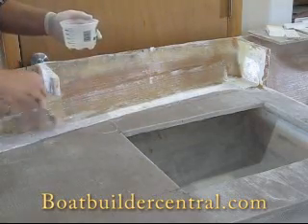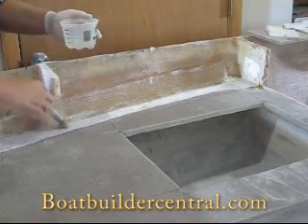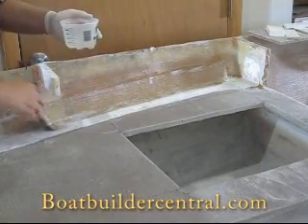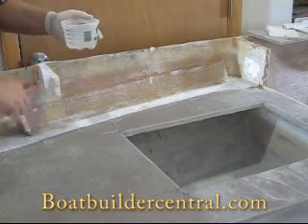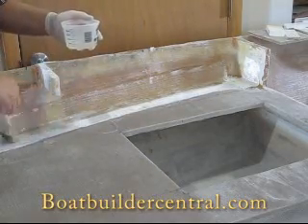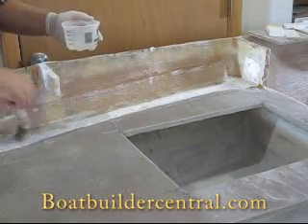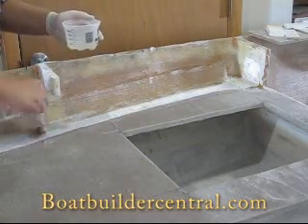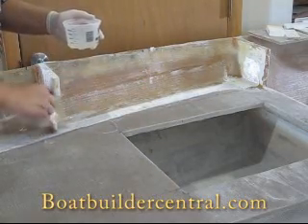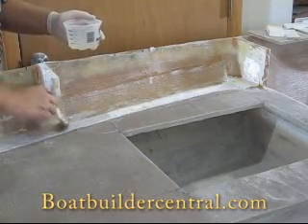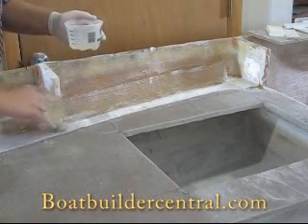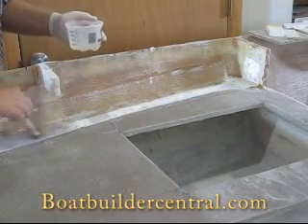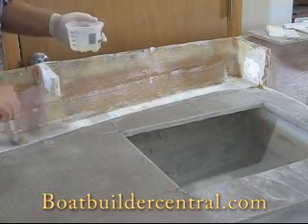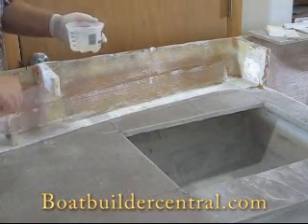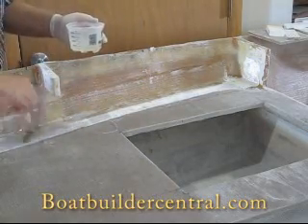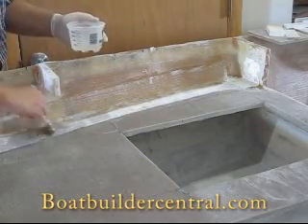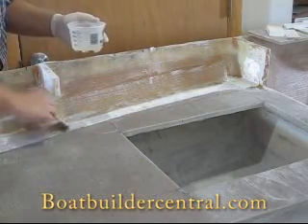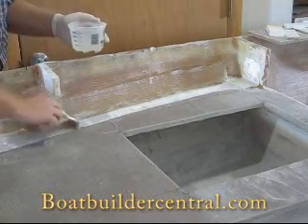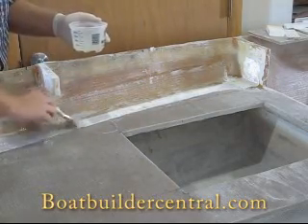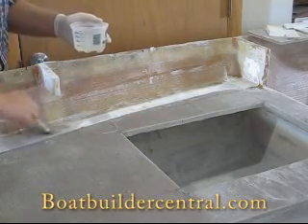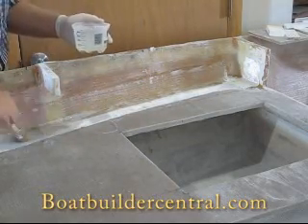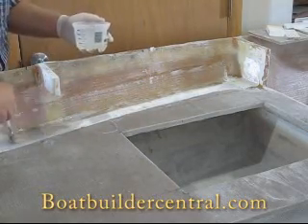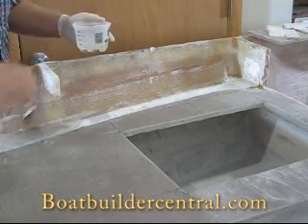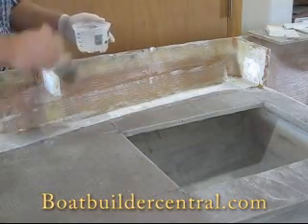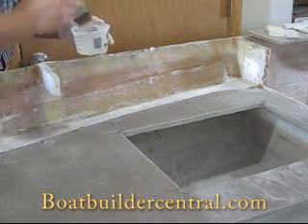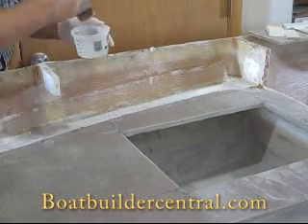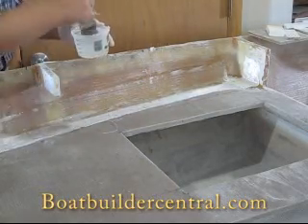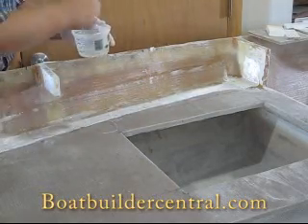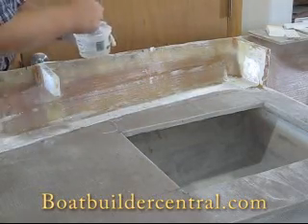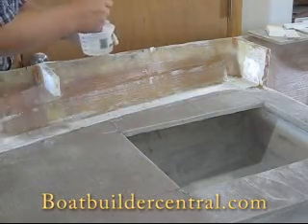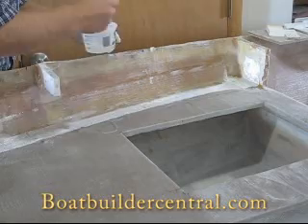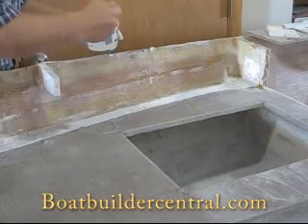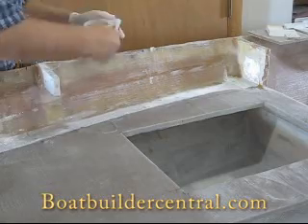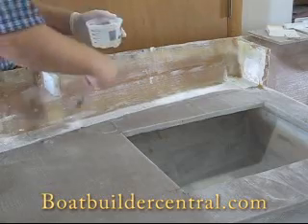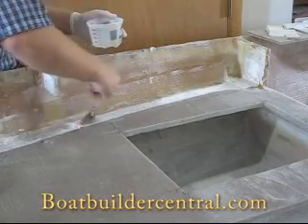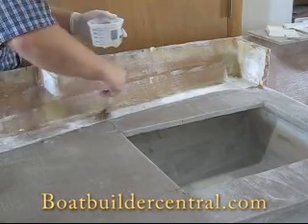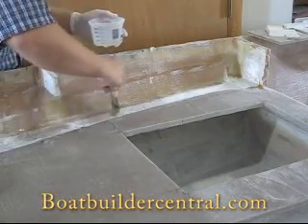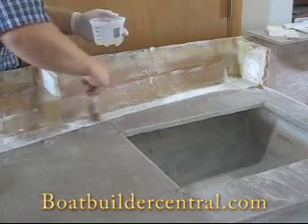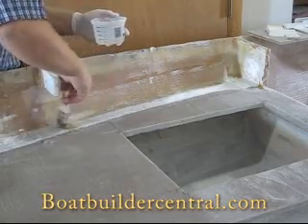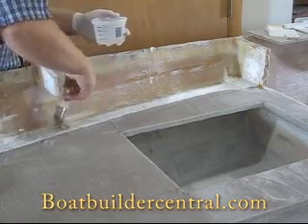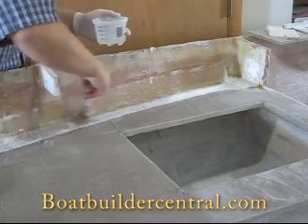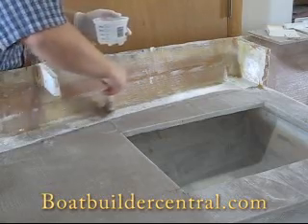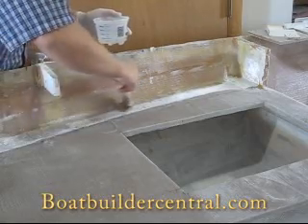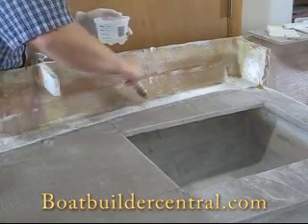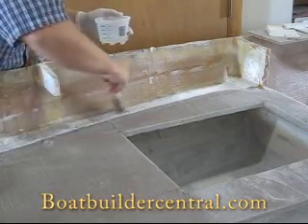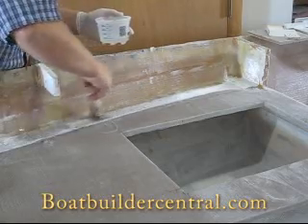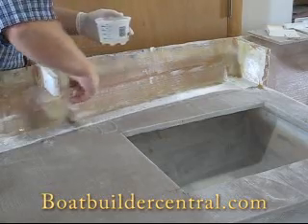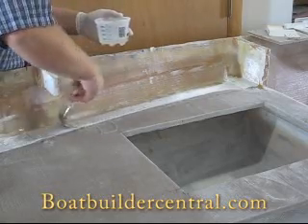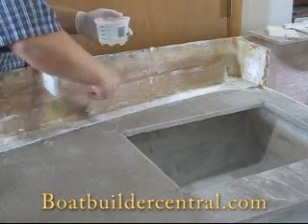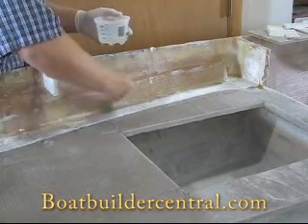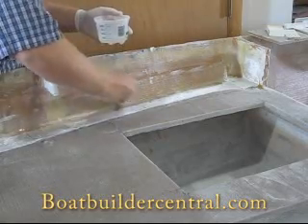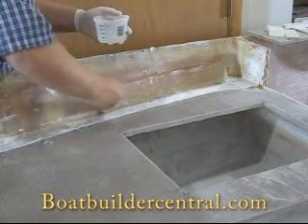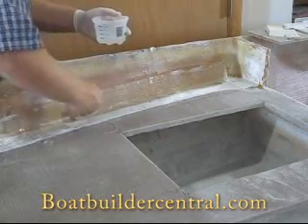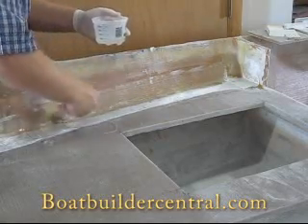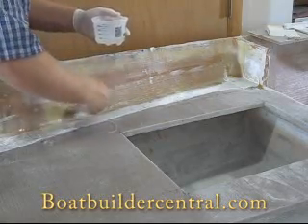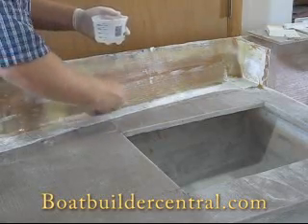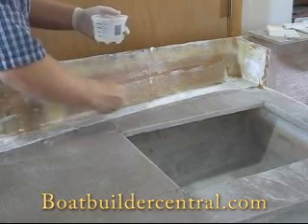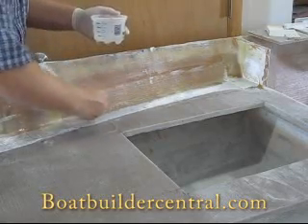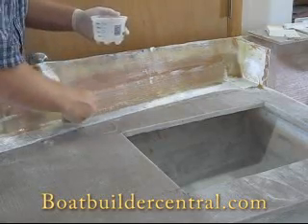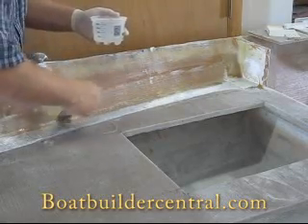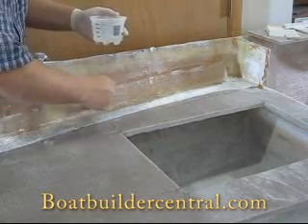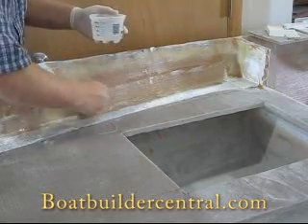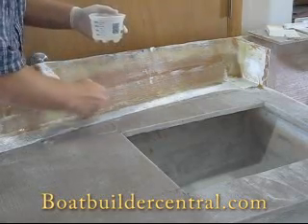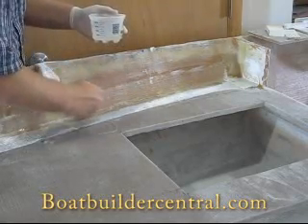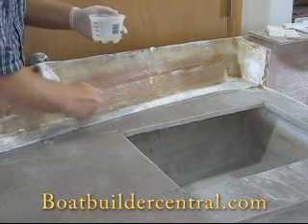For this job, we're going to be using 6 inch 12 ounce bi-axial fiberglass tape and marine epoxy resin.